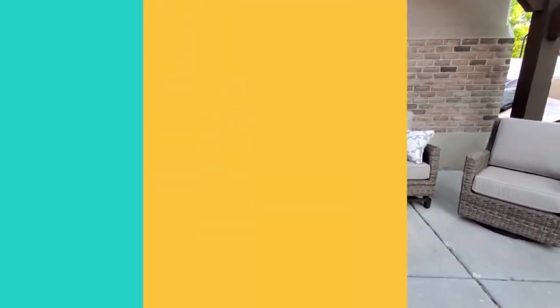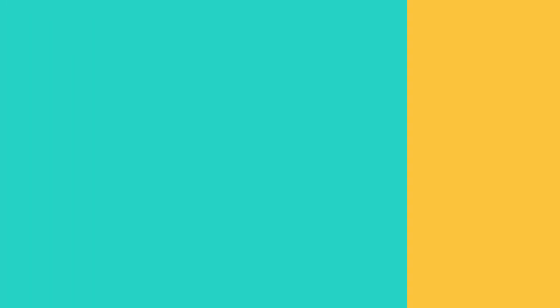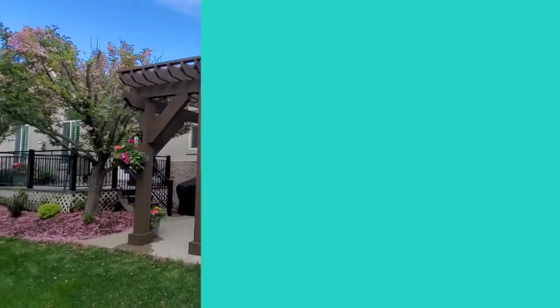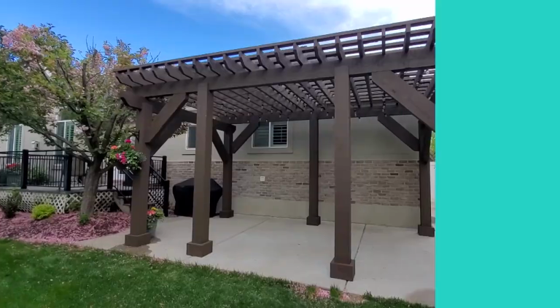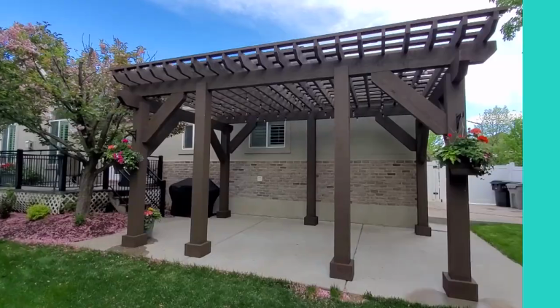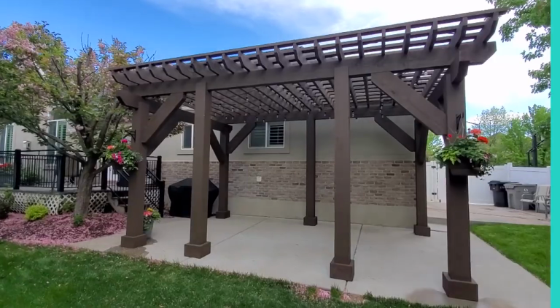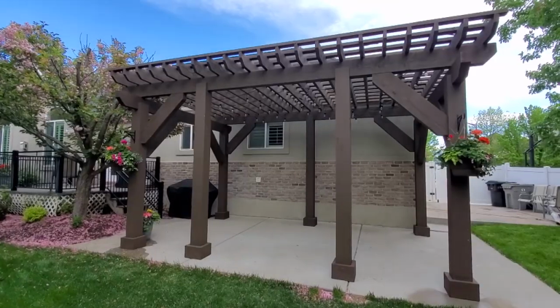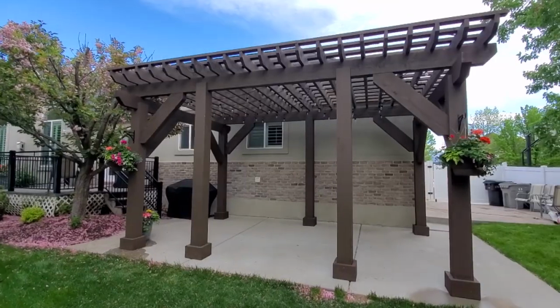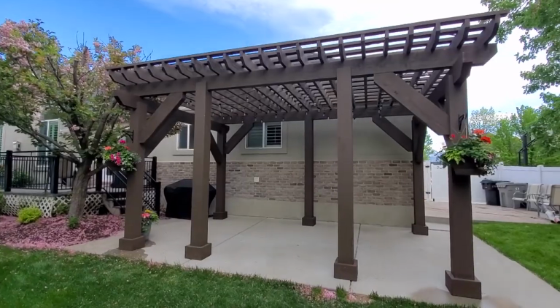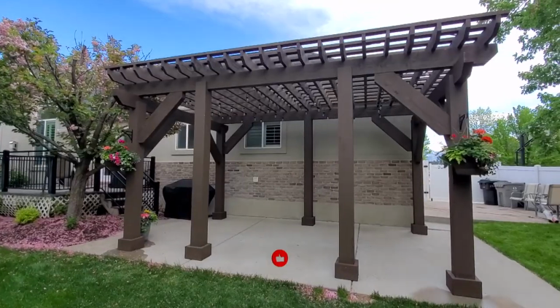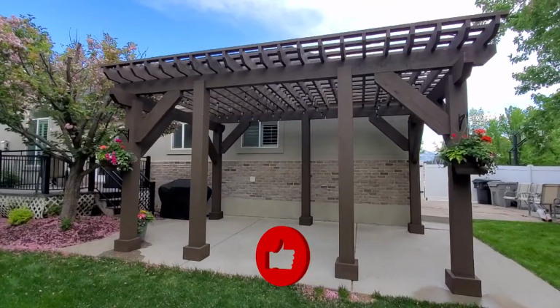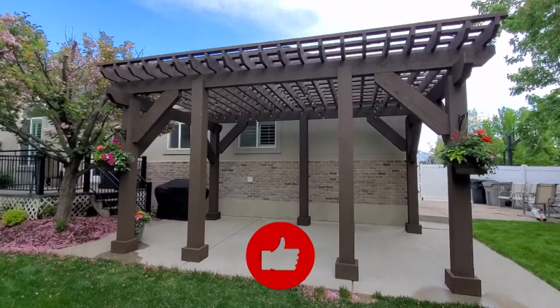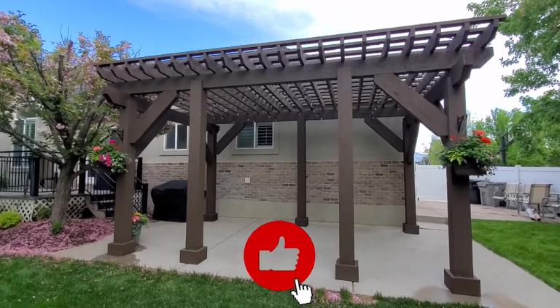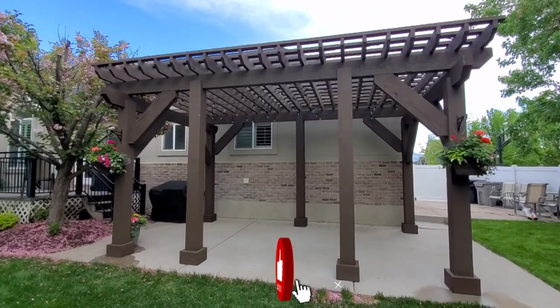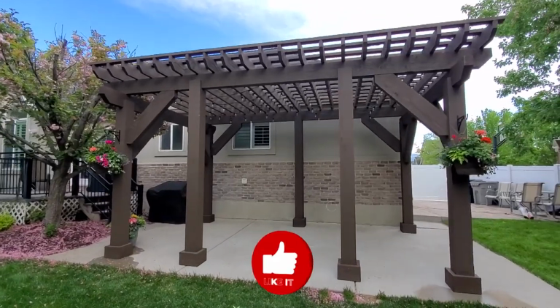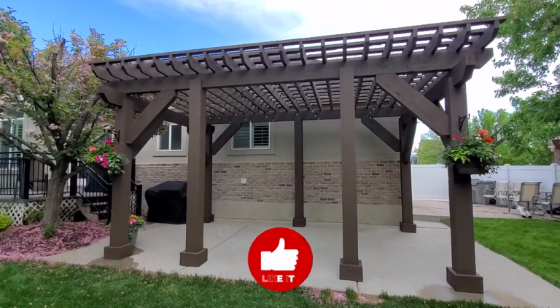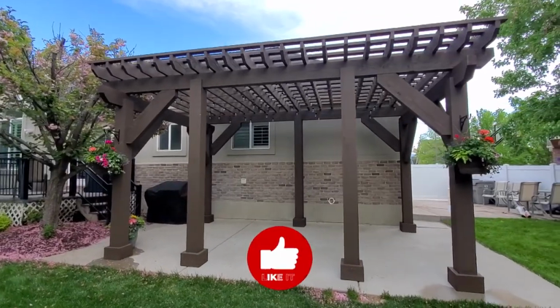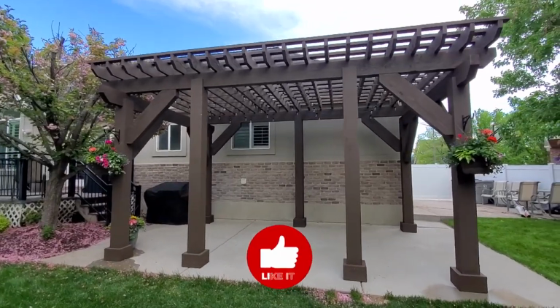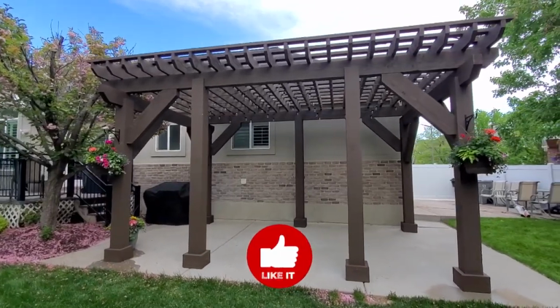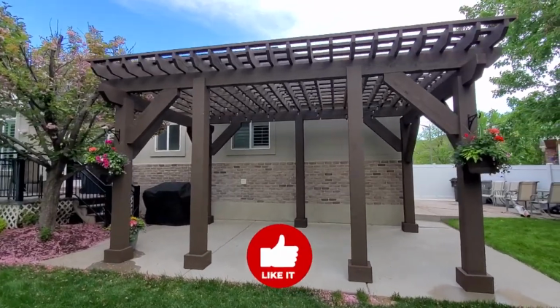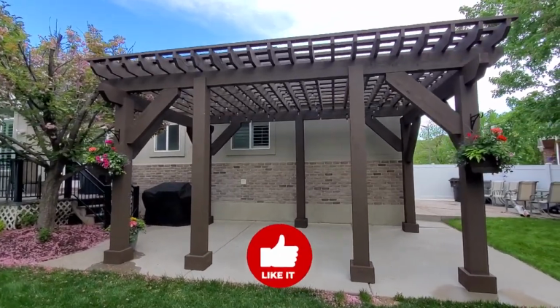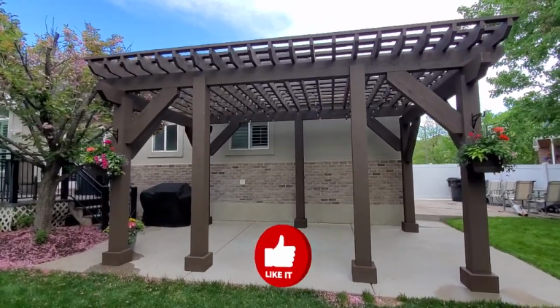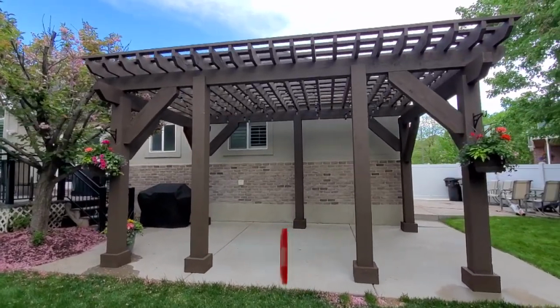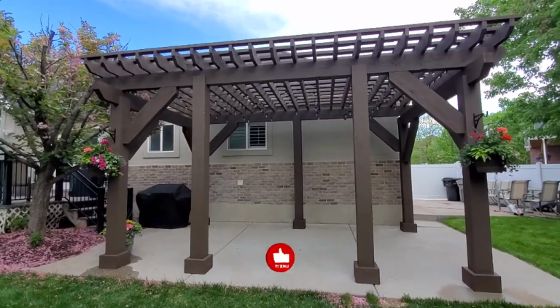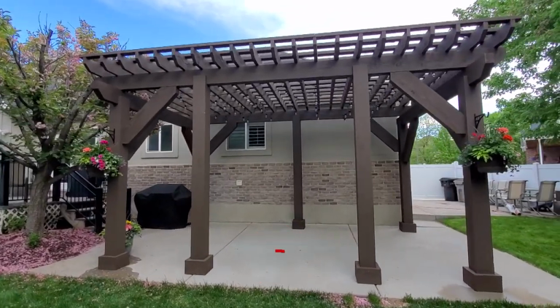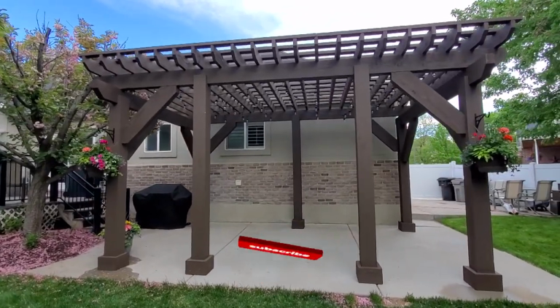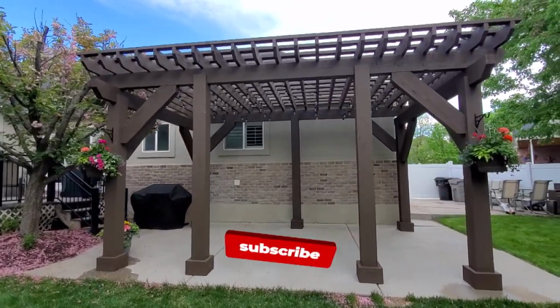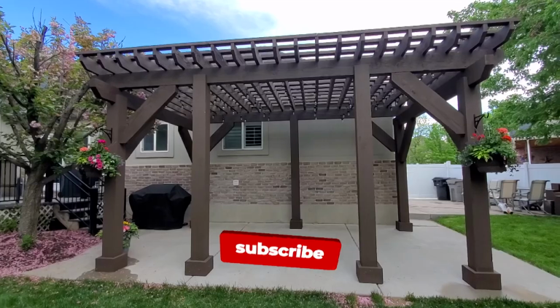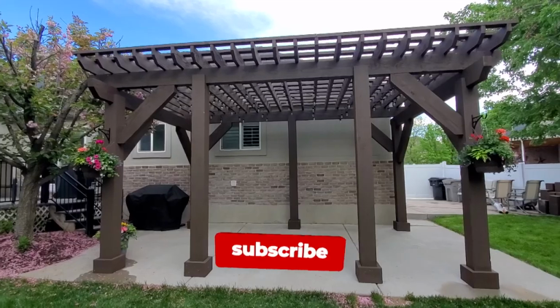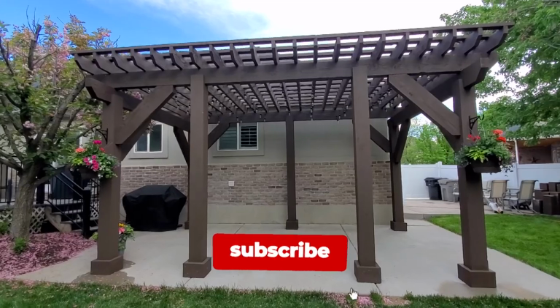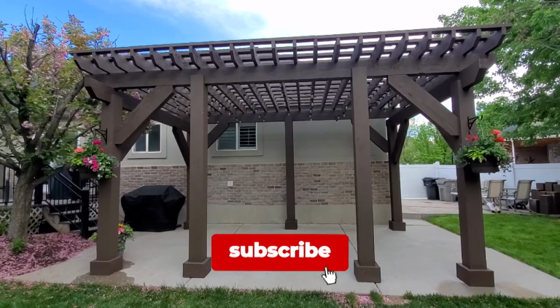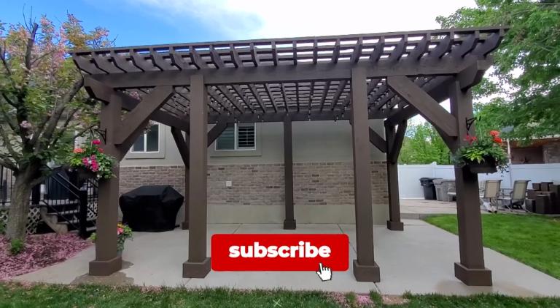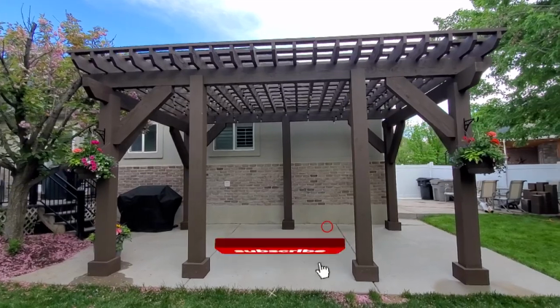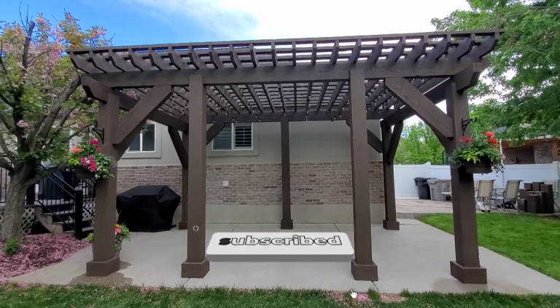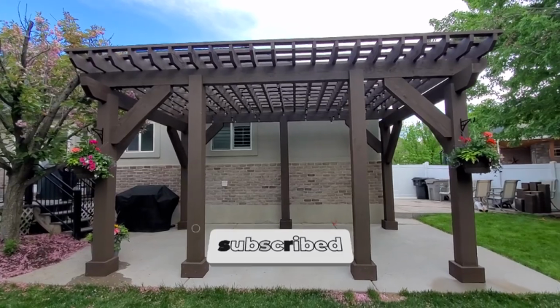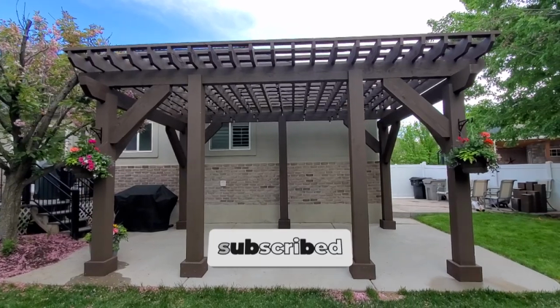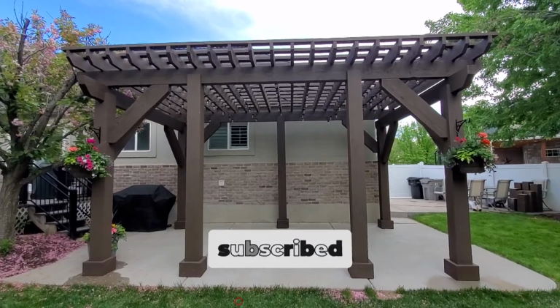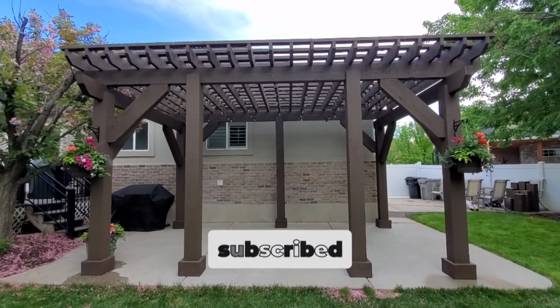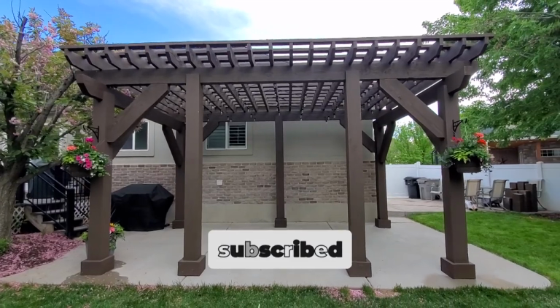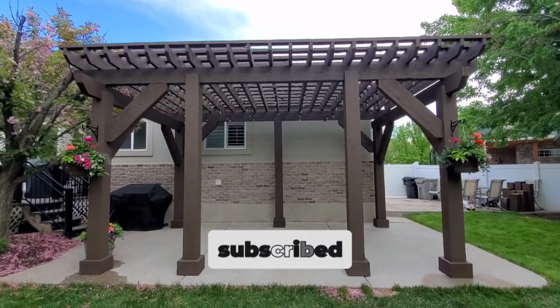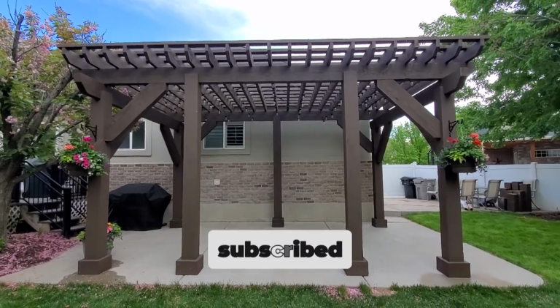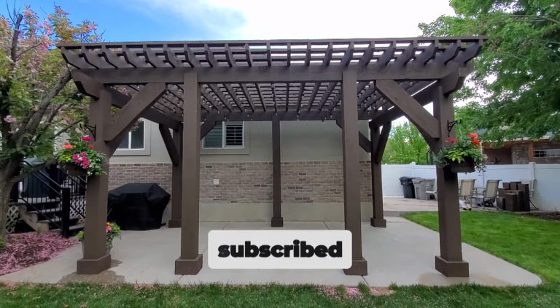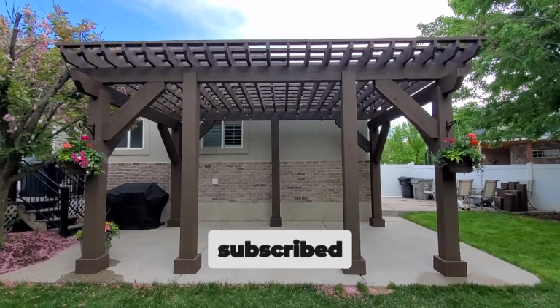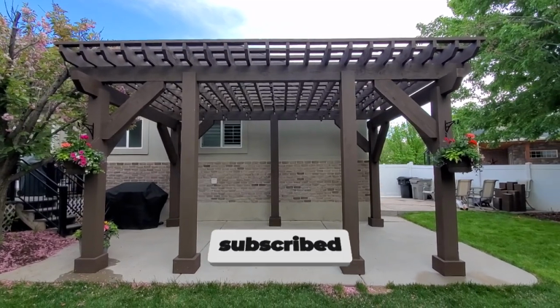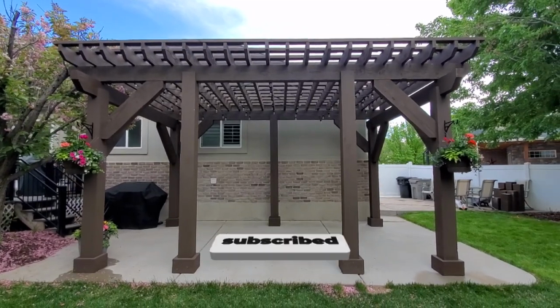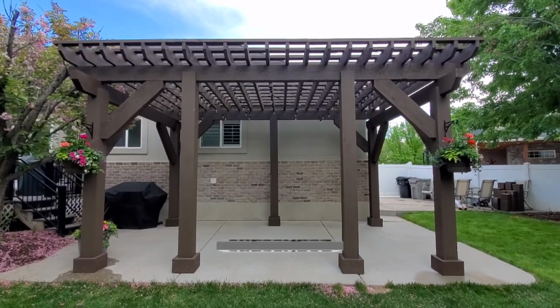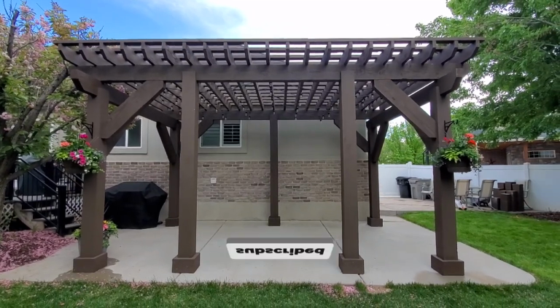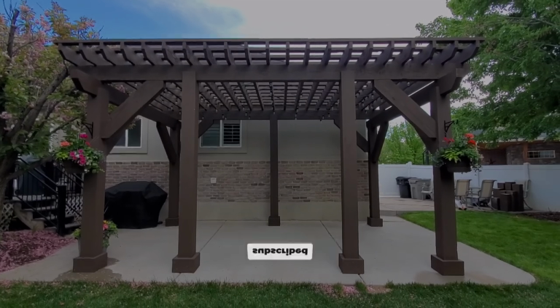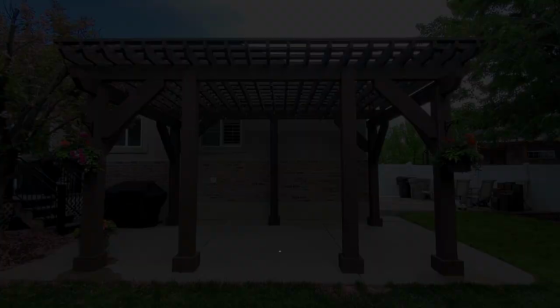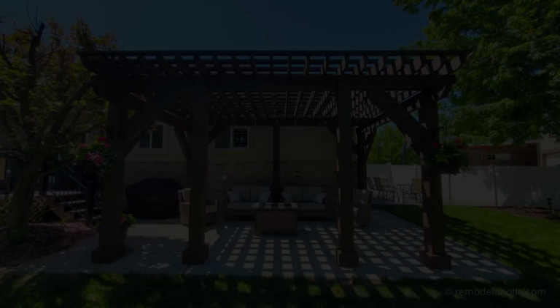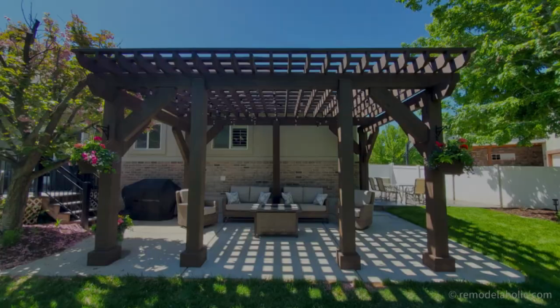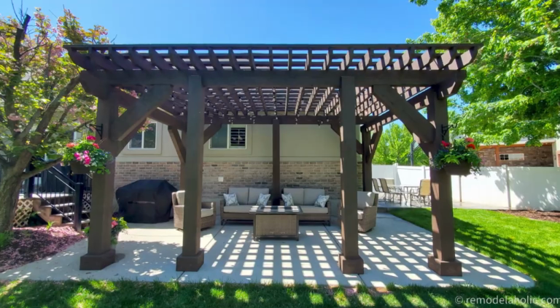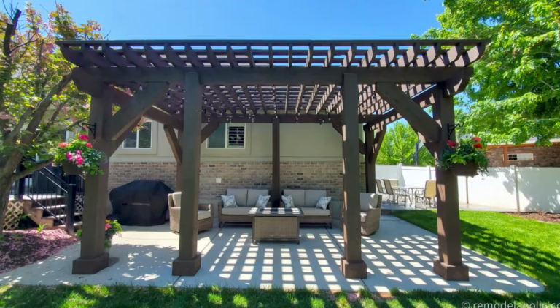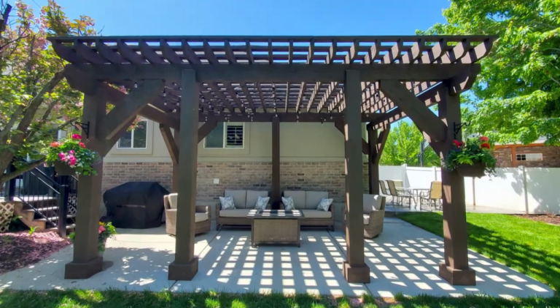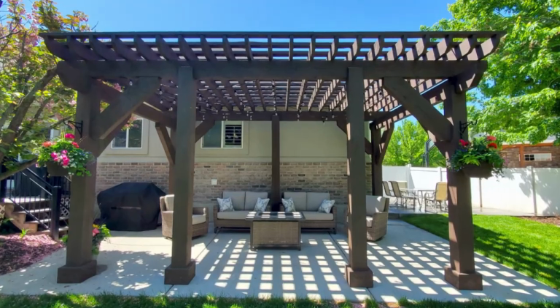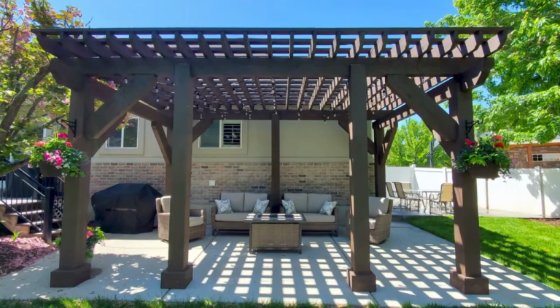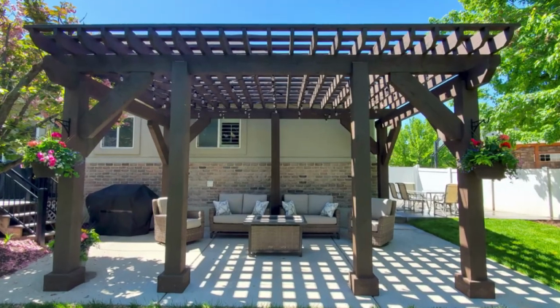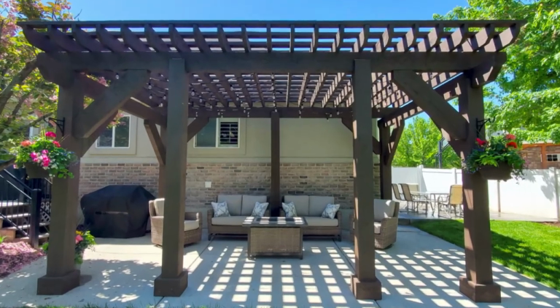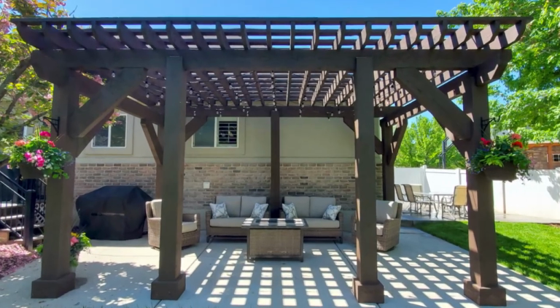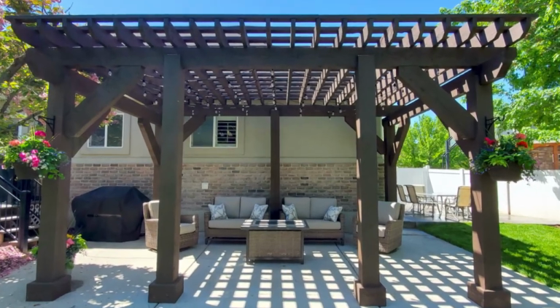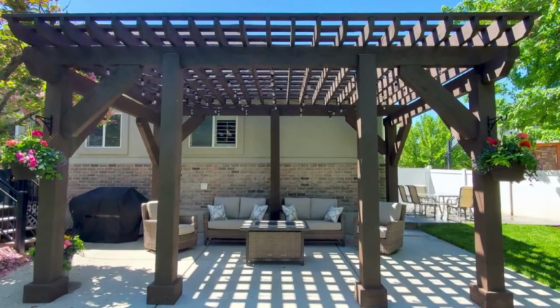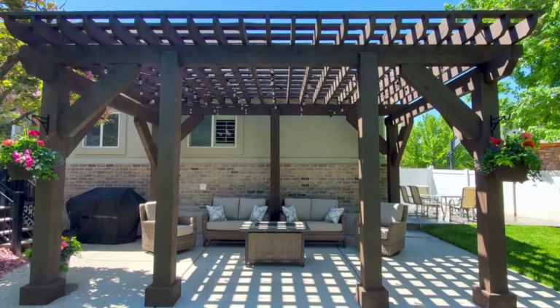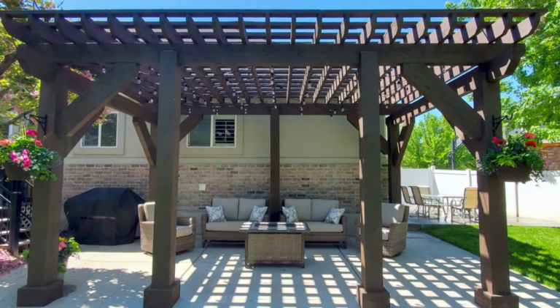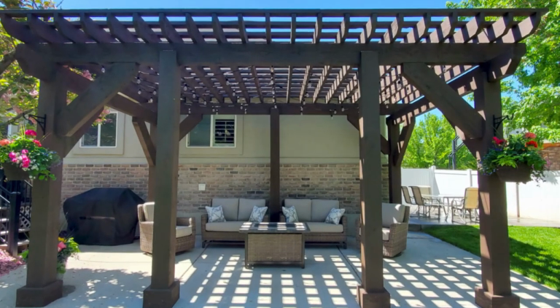Thanks for watching. Please like and subscribe for more DIY projects from Remodelaholic, and we'll see you in the next video.